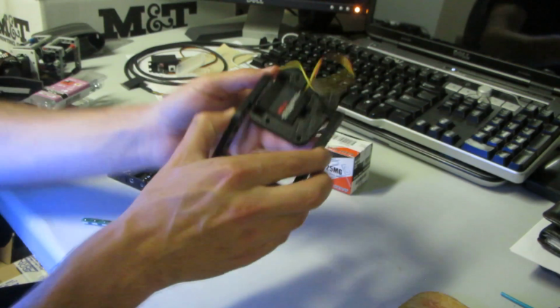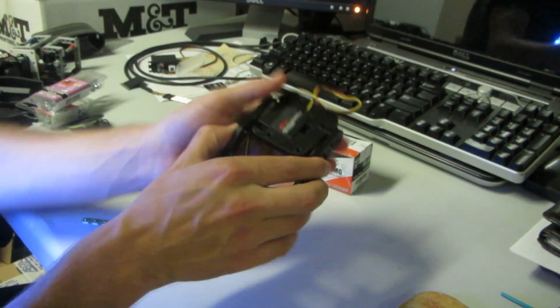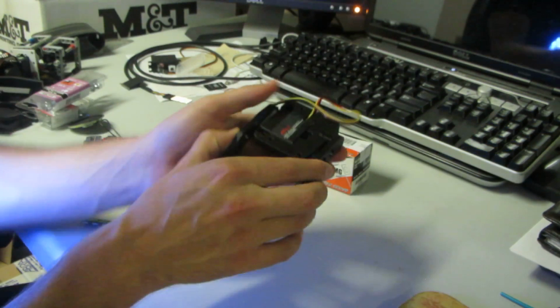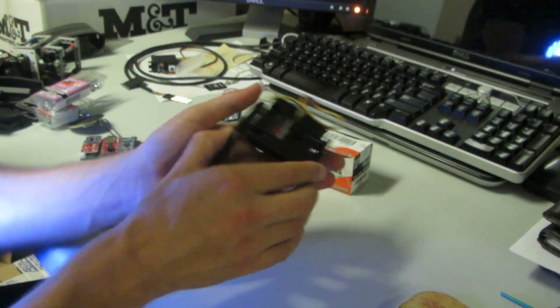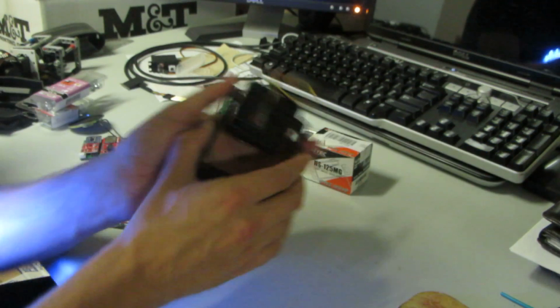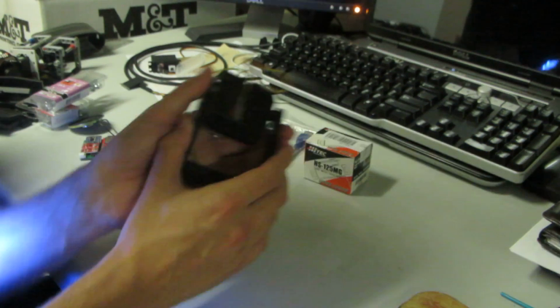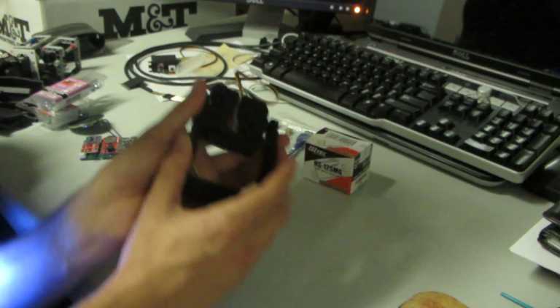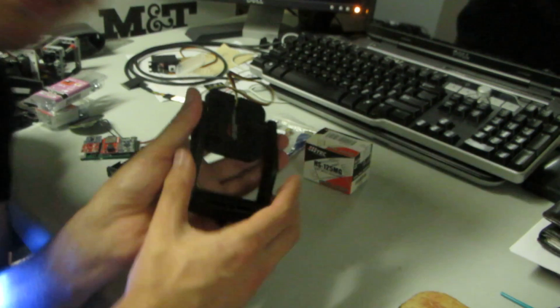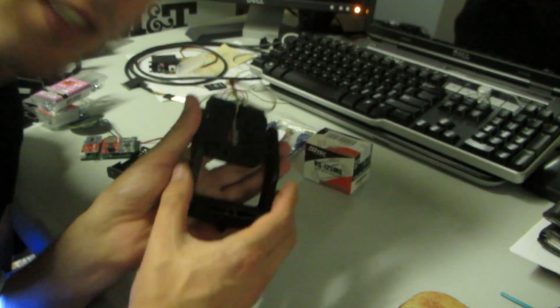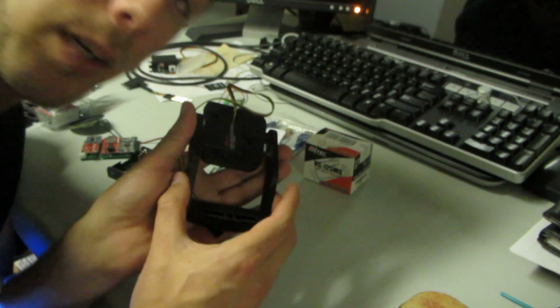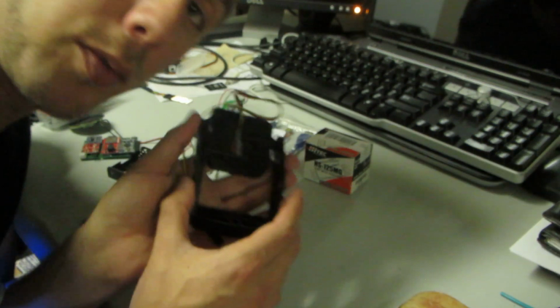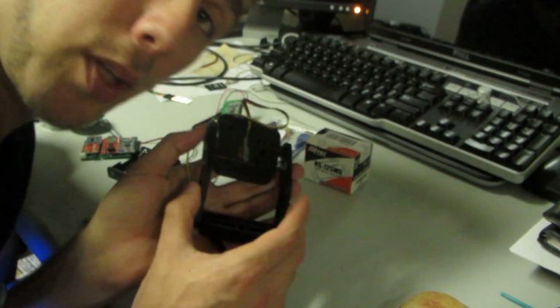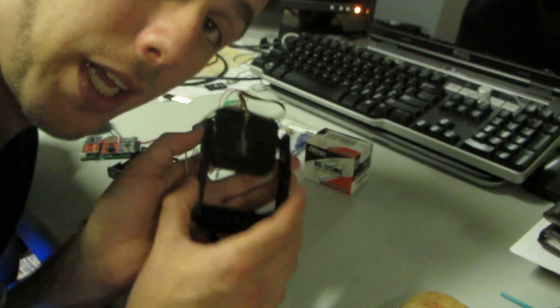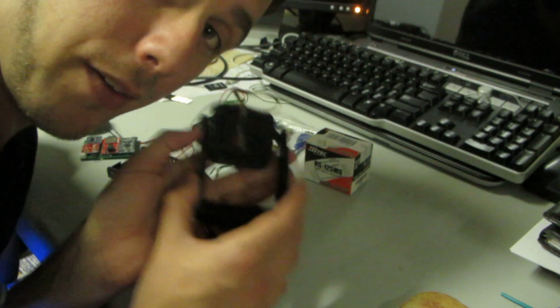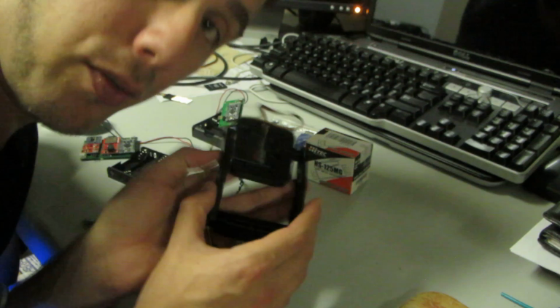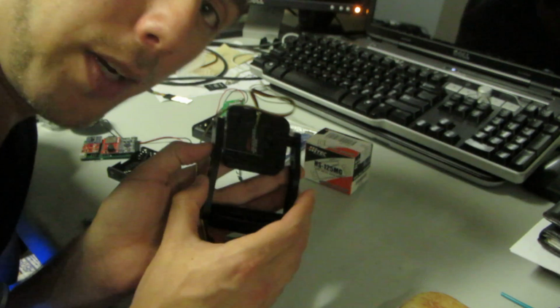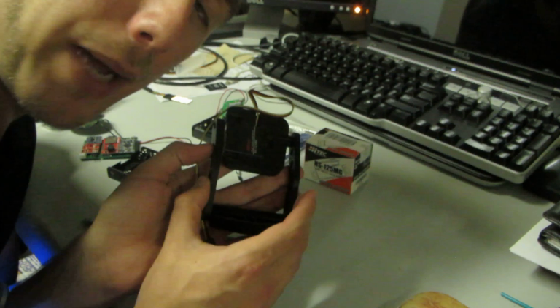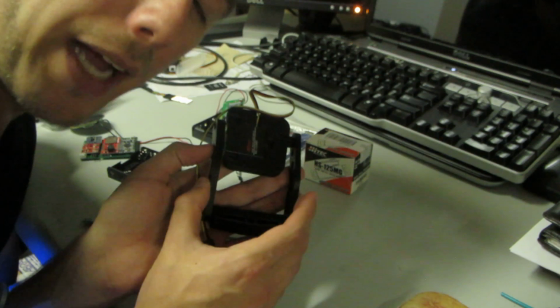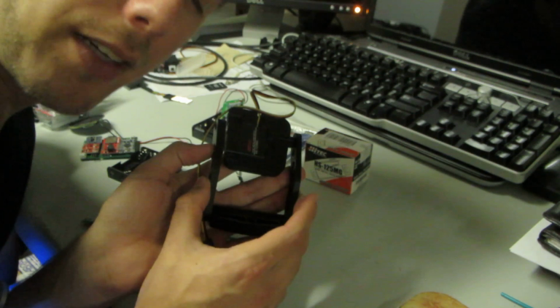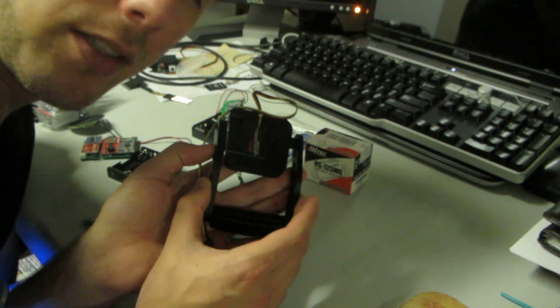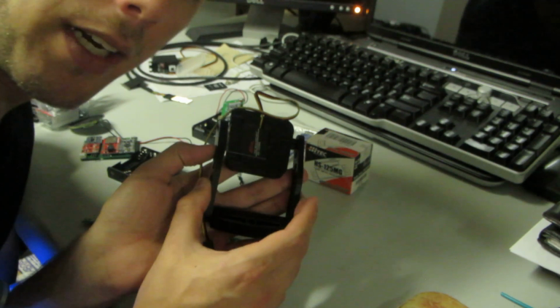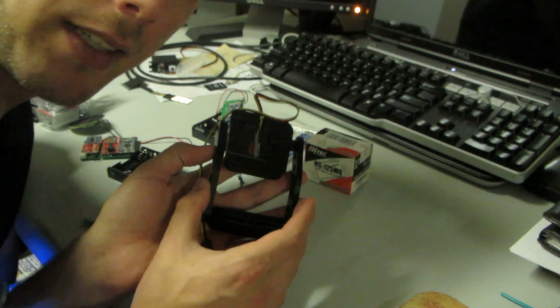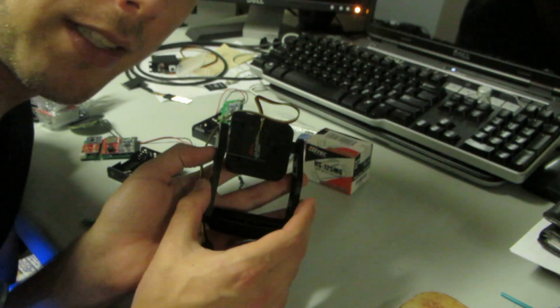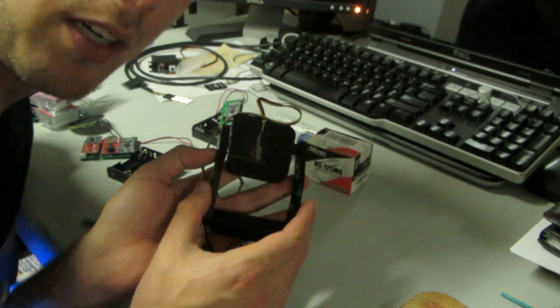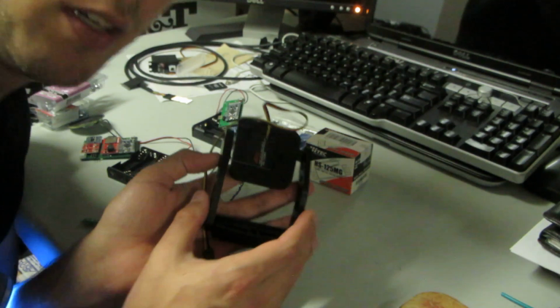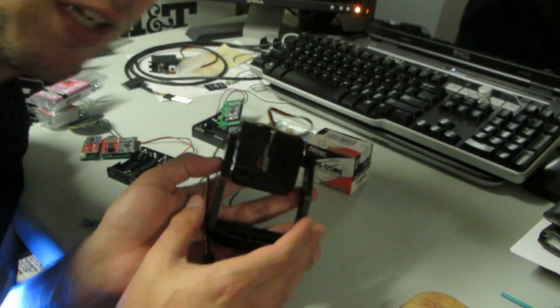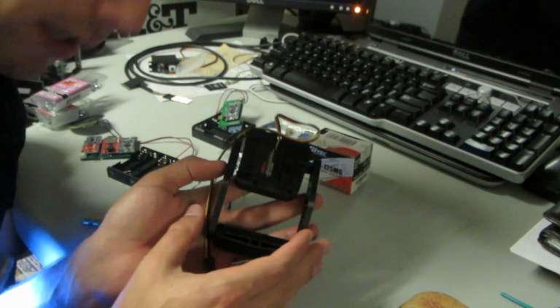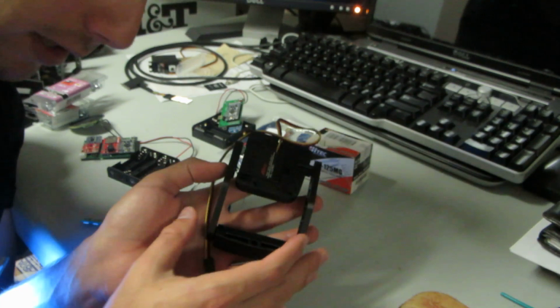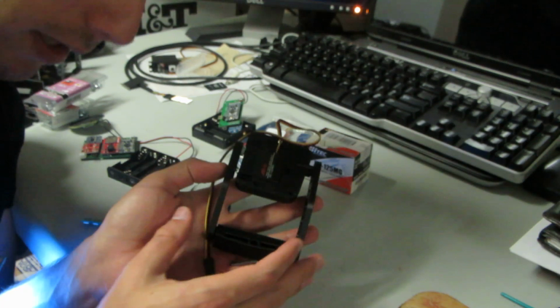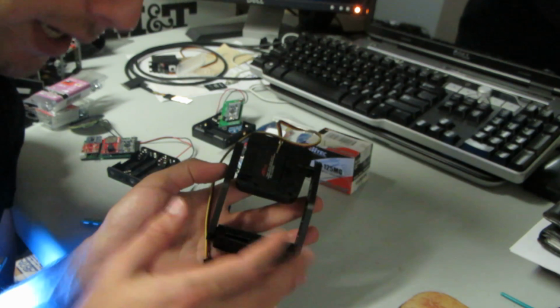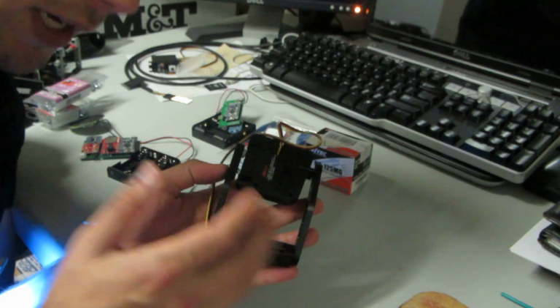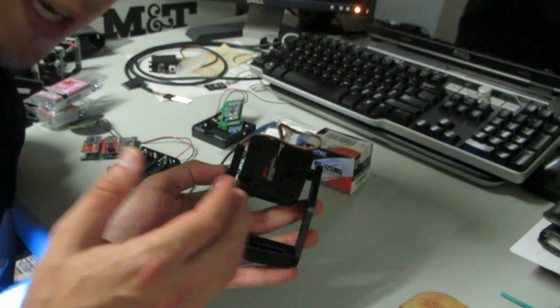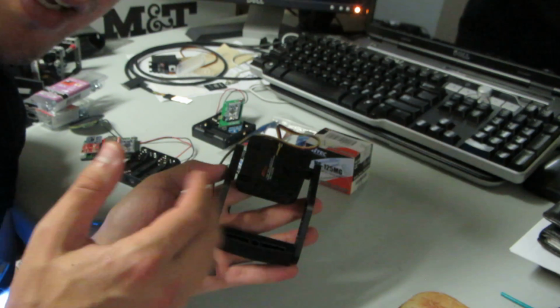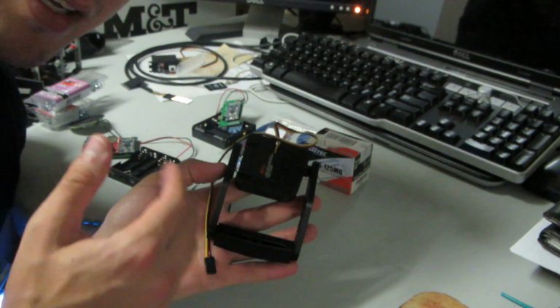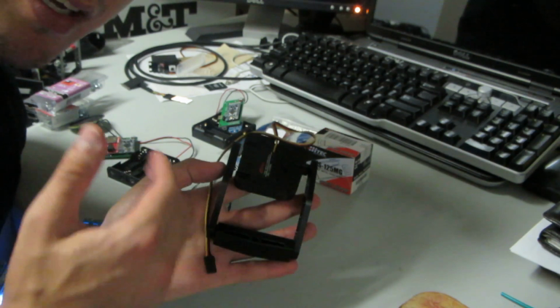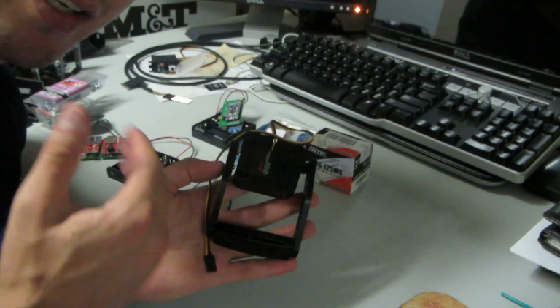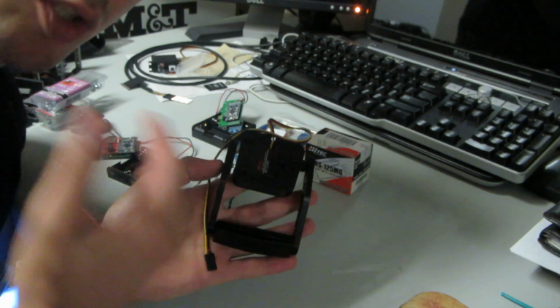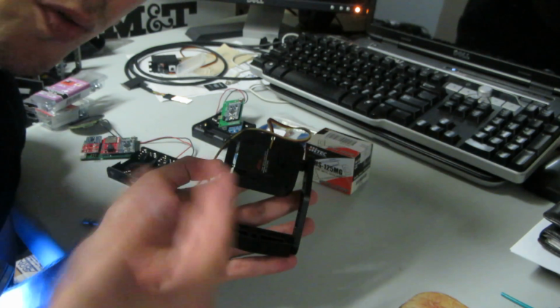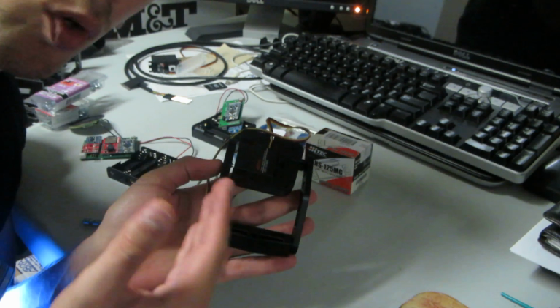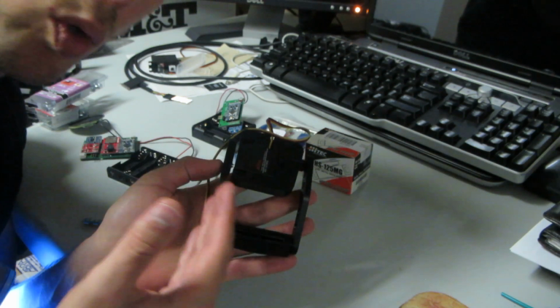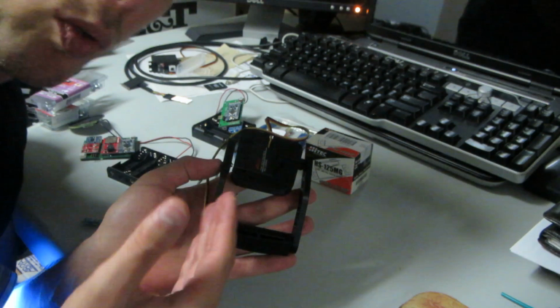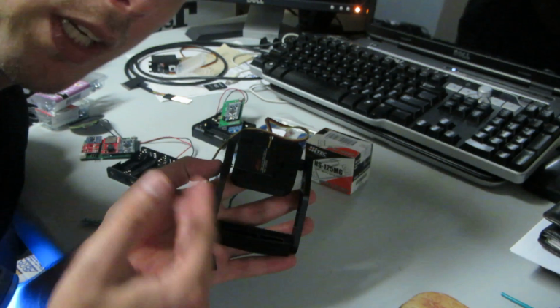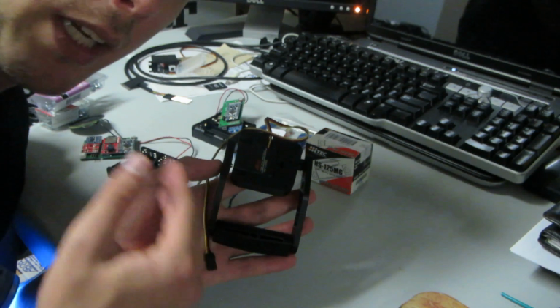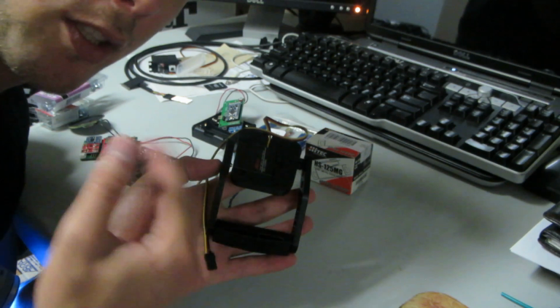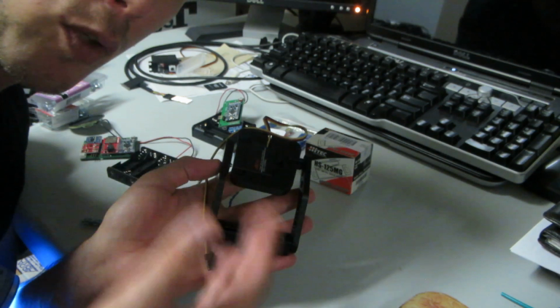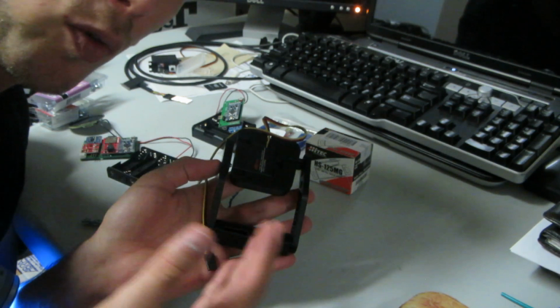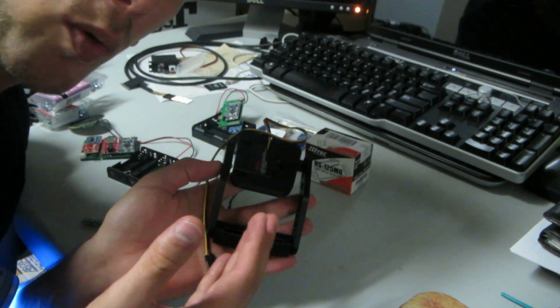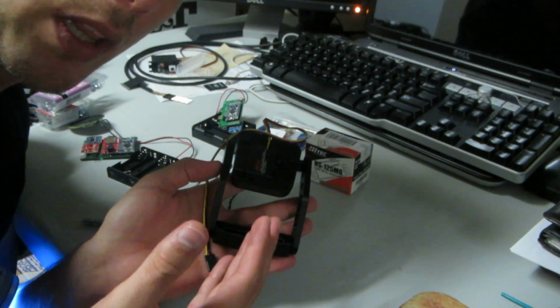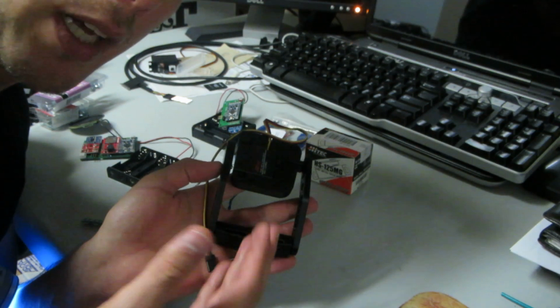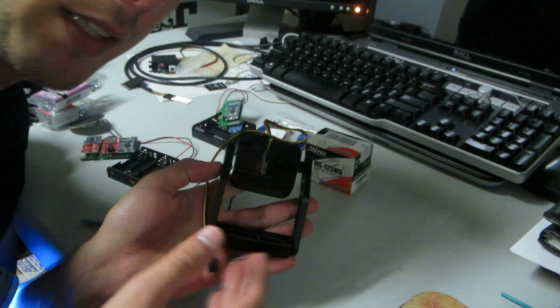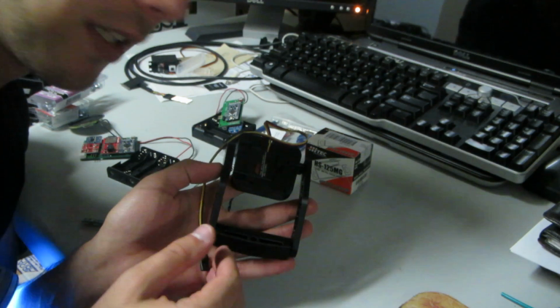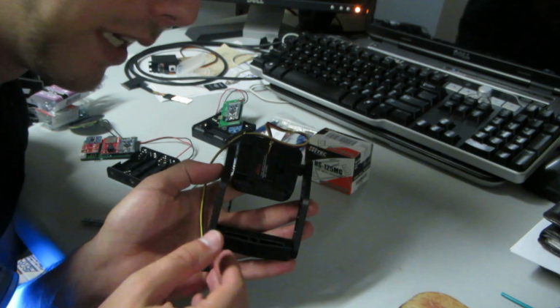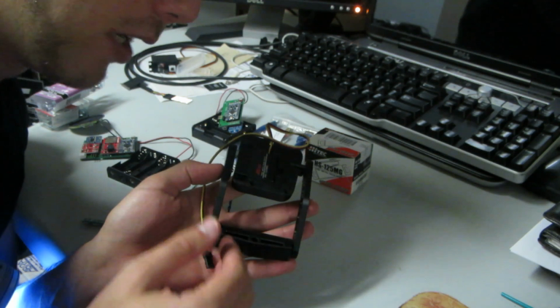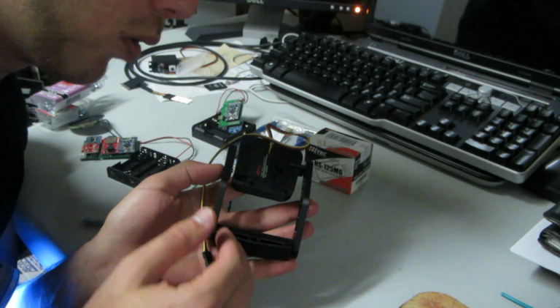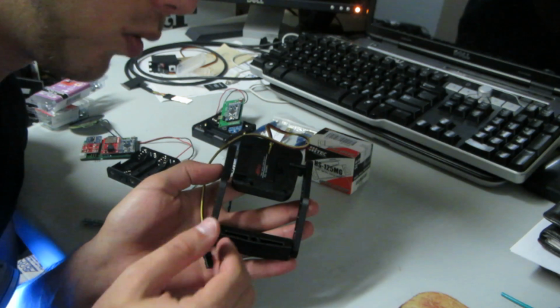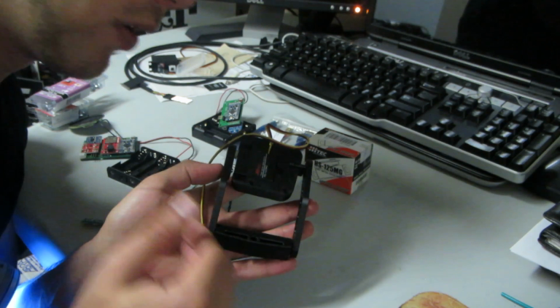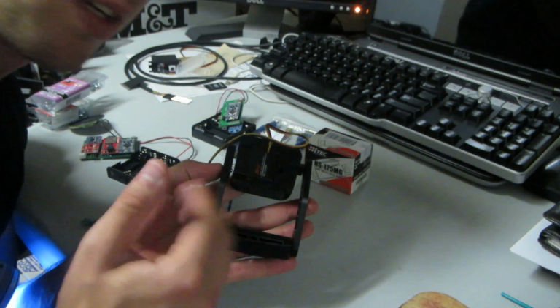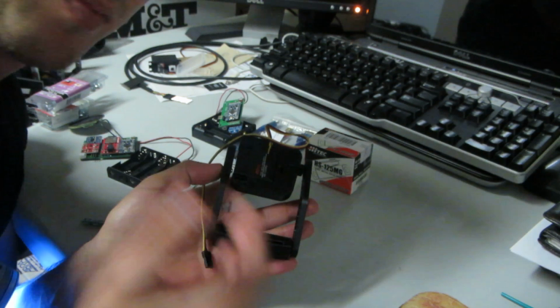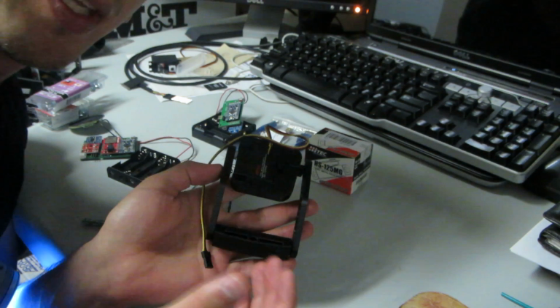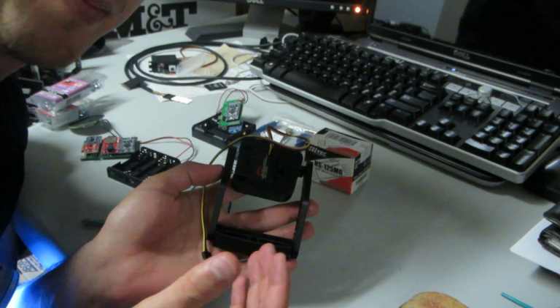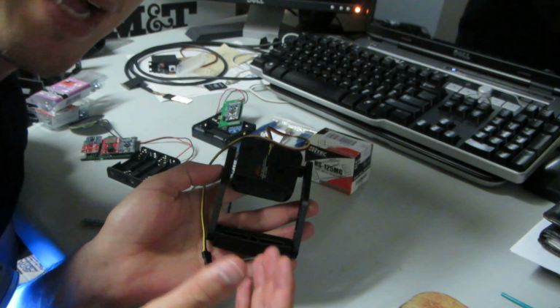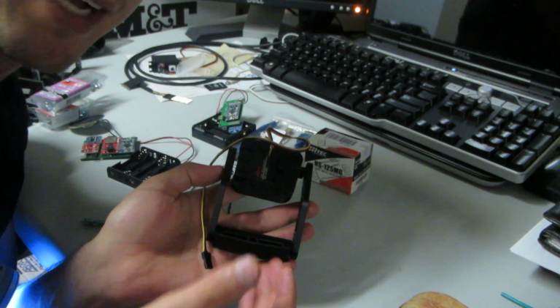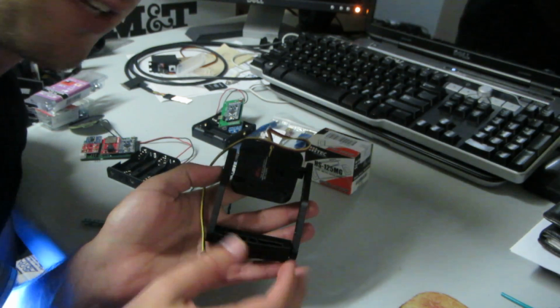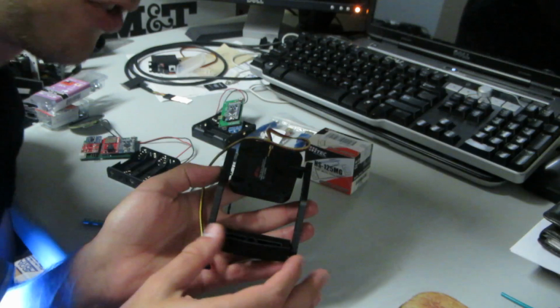Regardless, this comes with every package that I sell: the servo only, servo with lights, or the complete package.